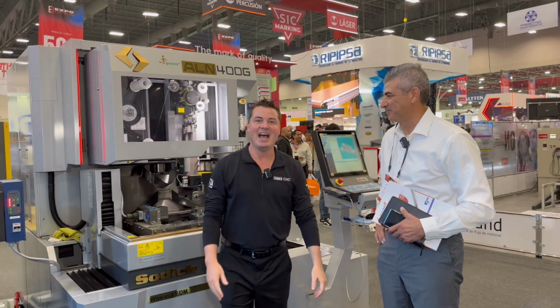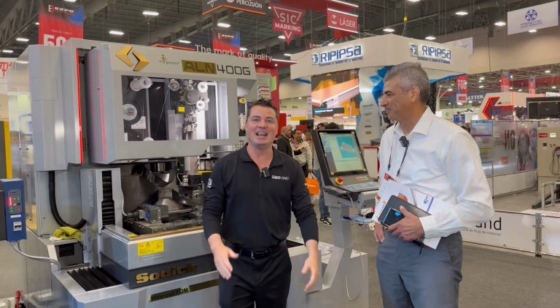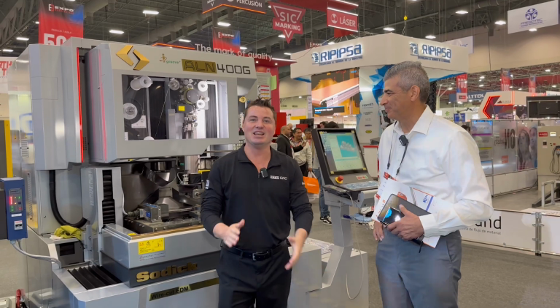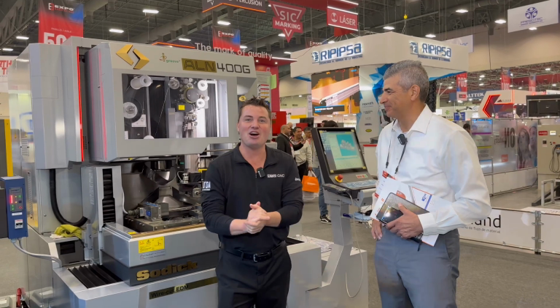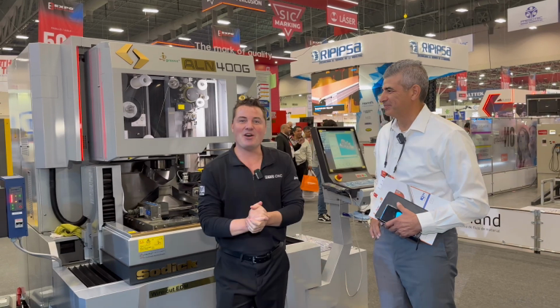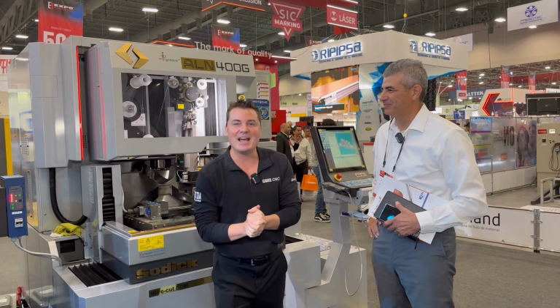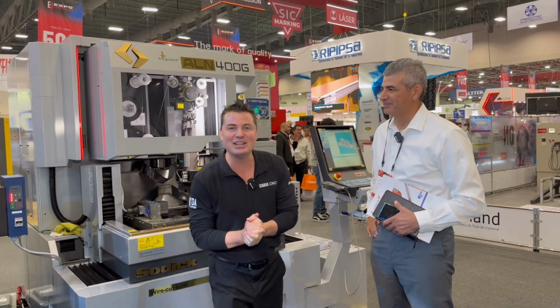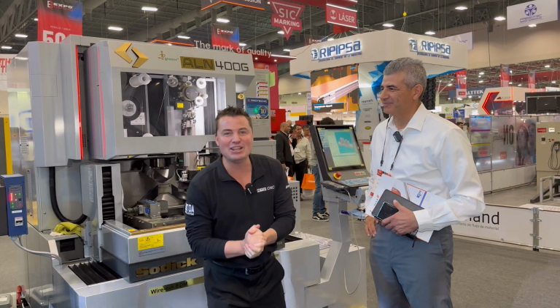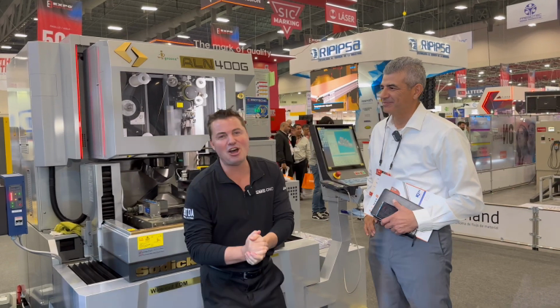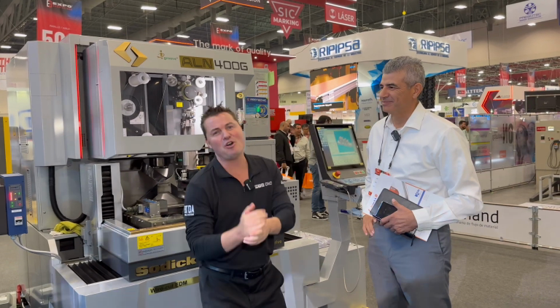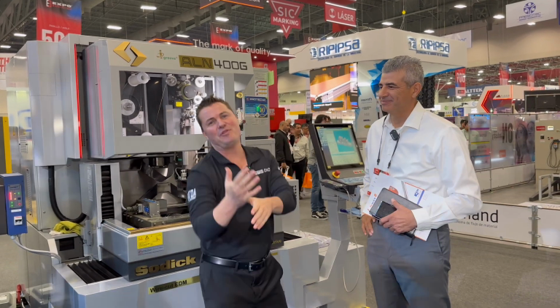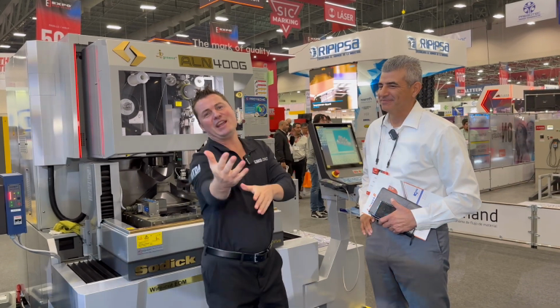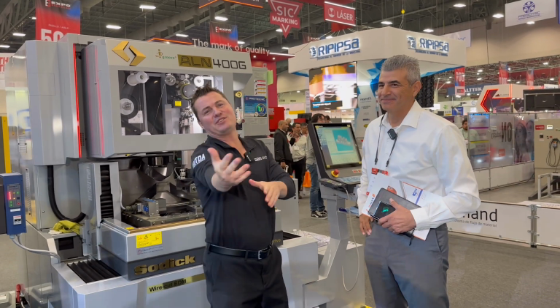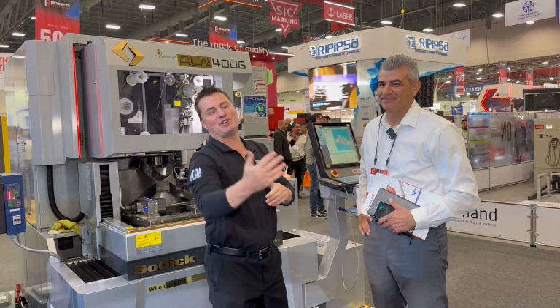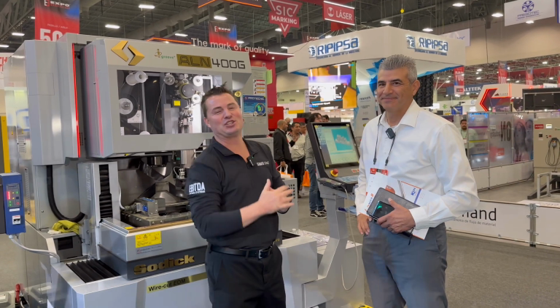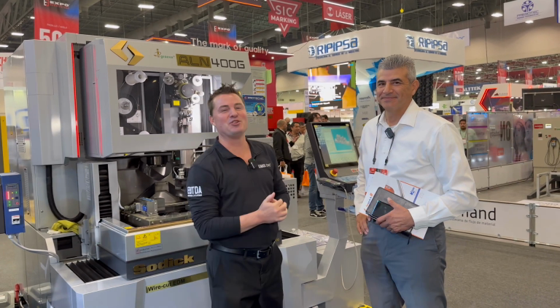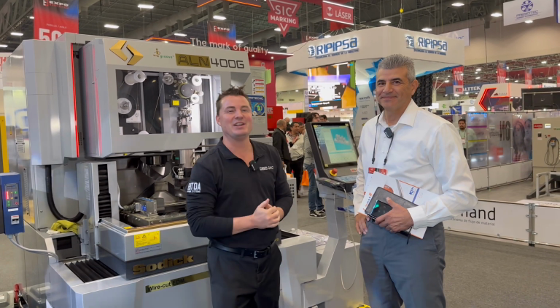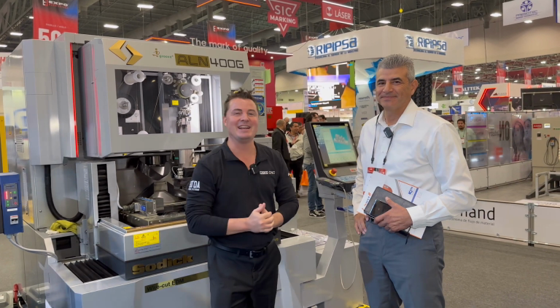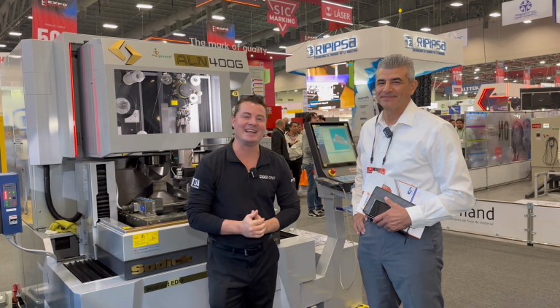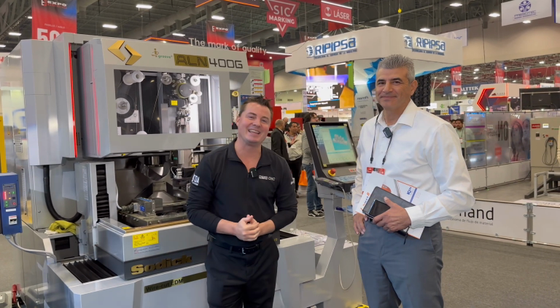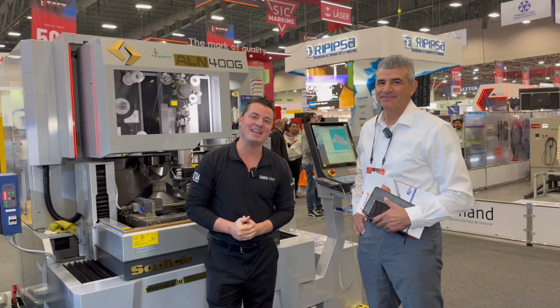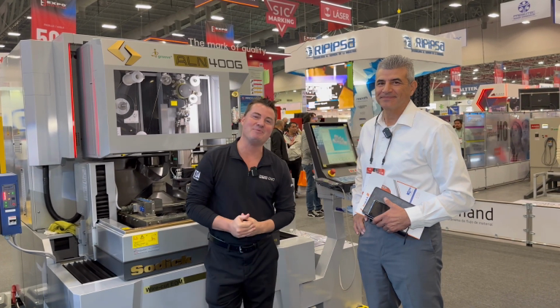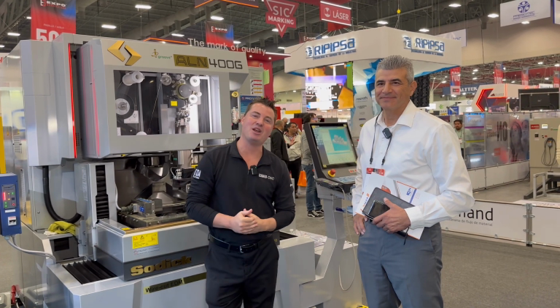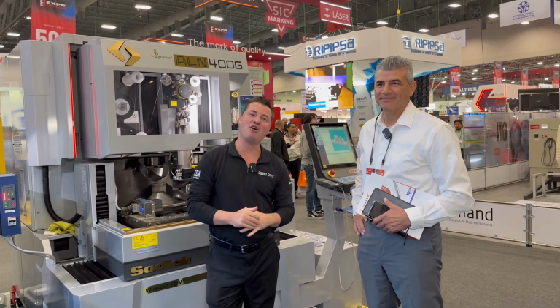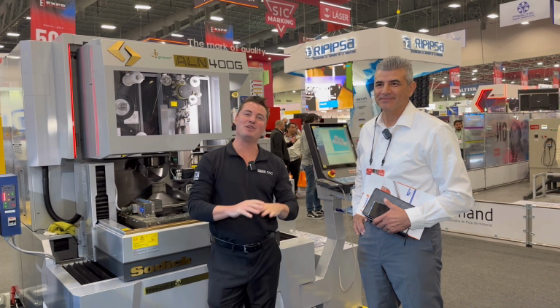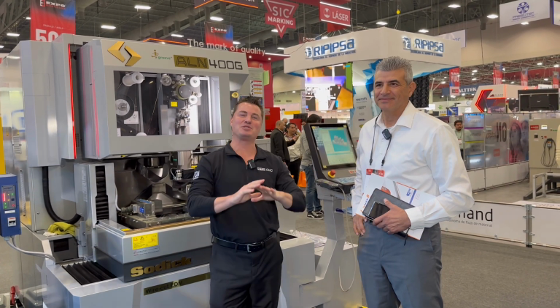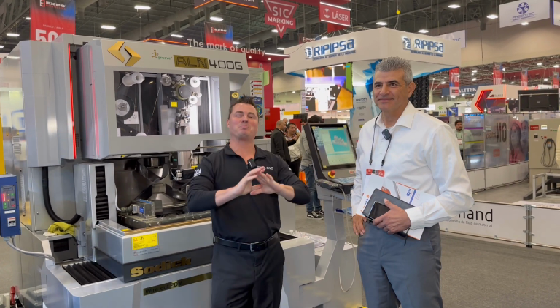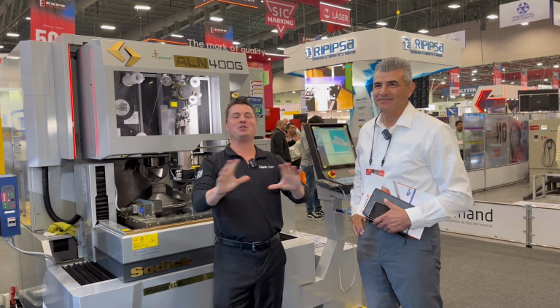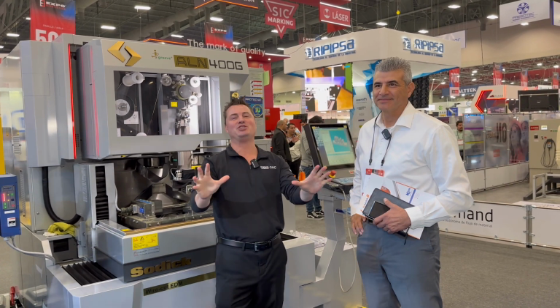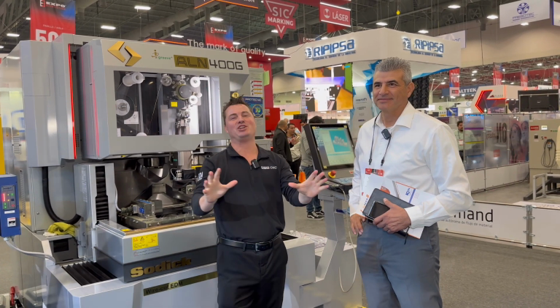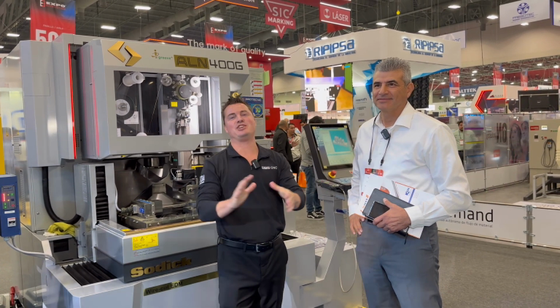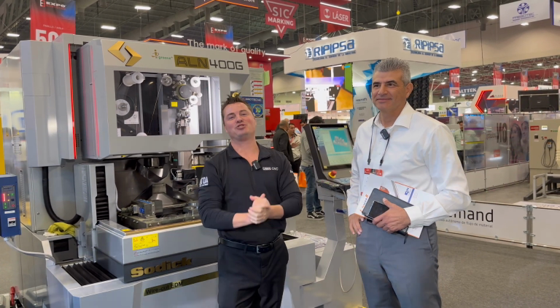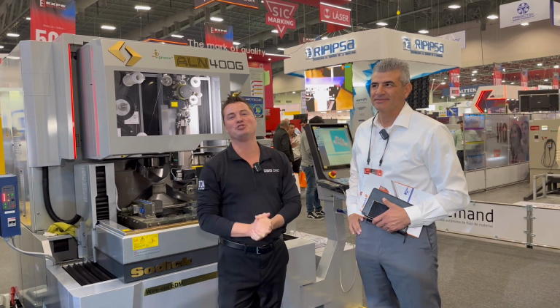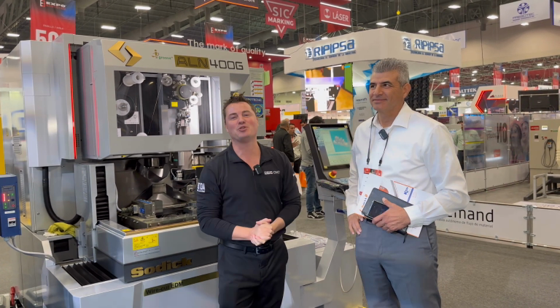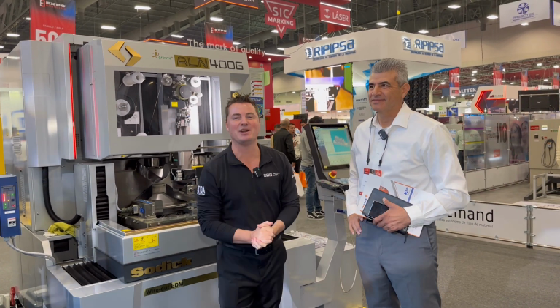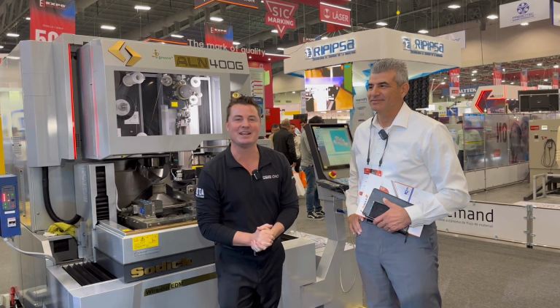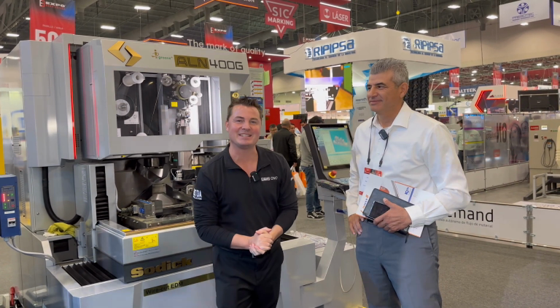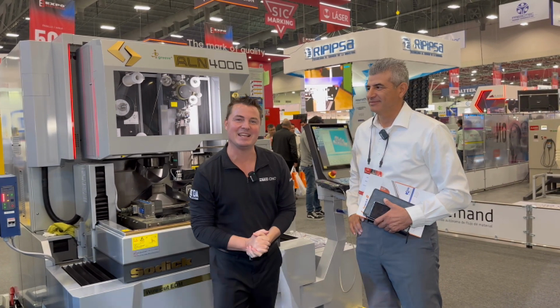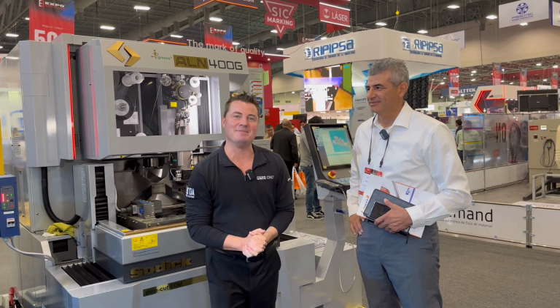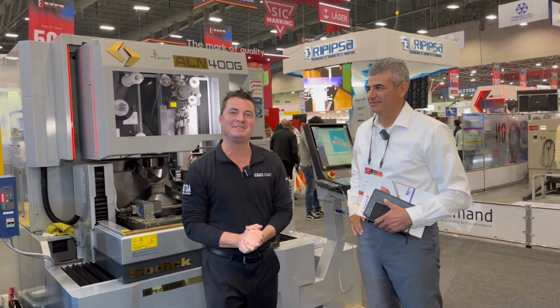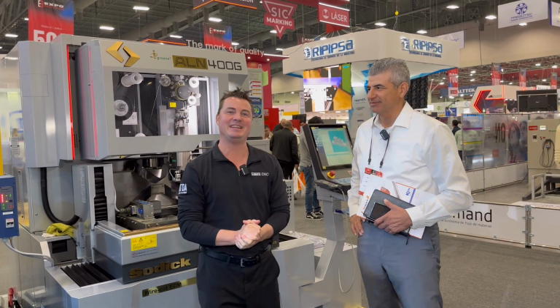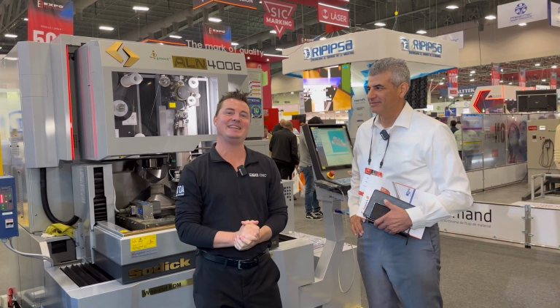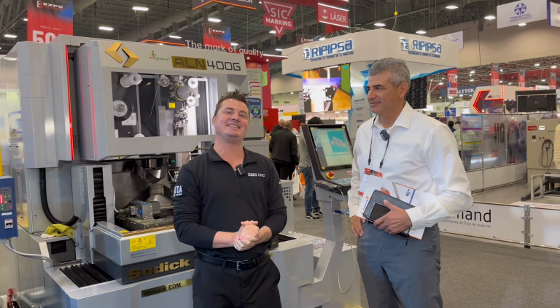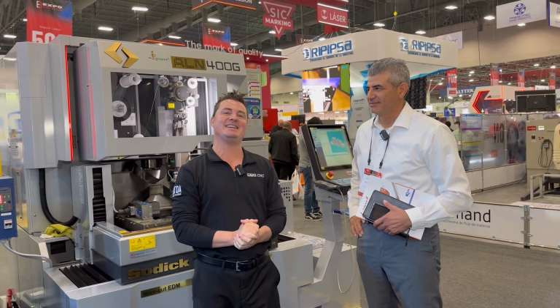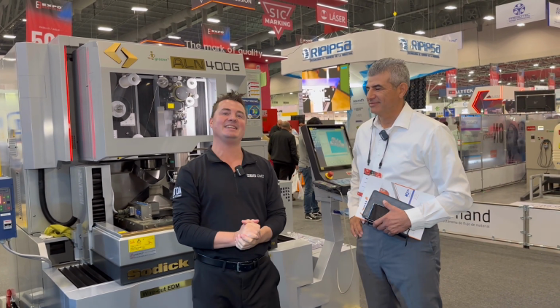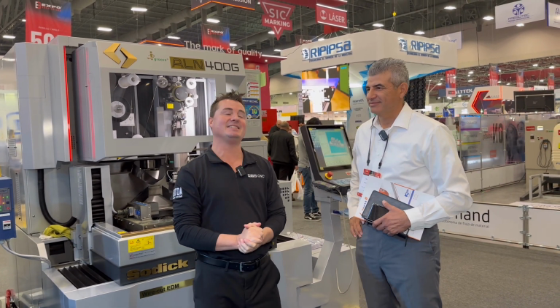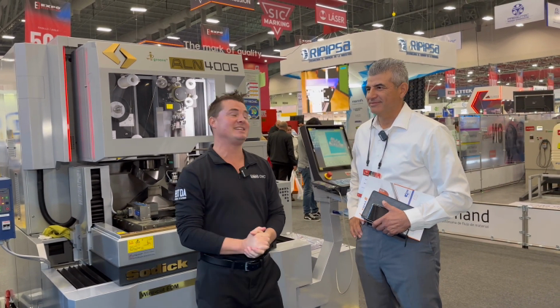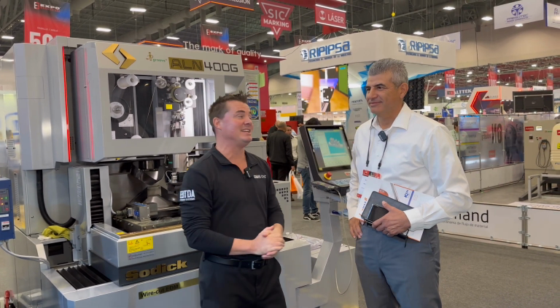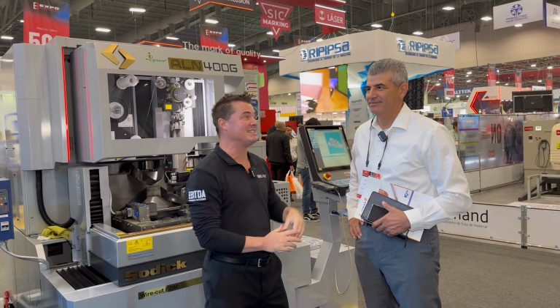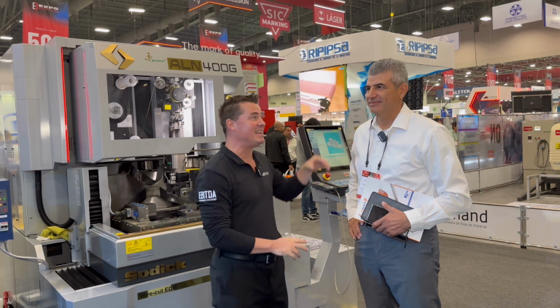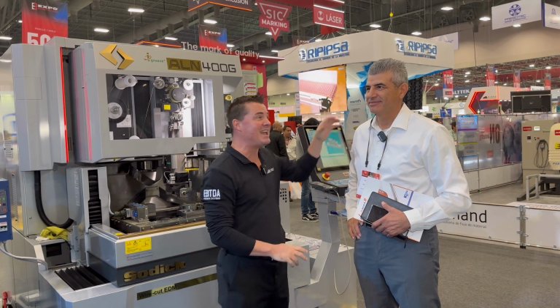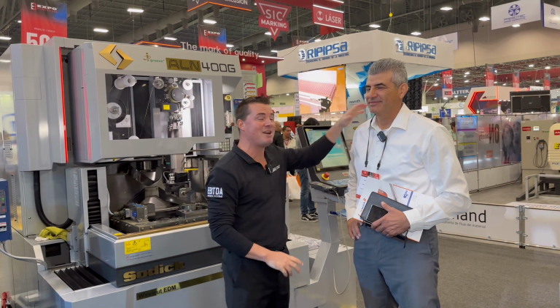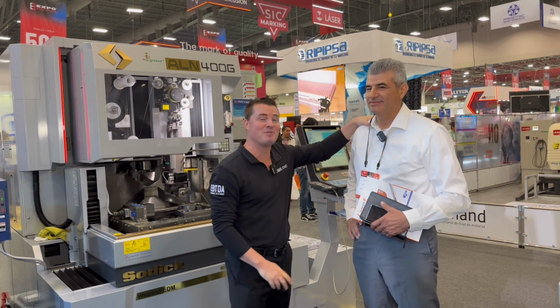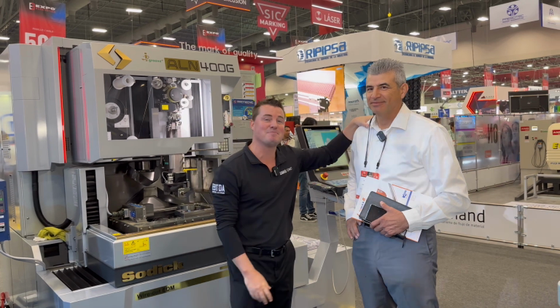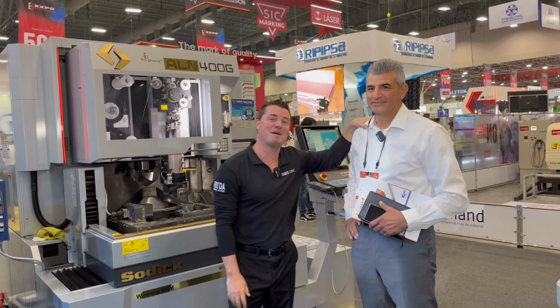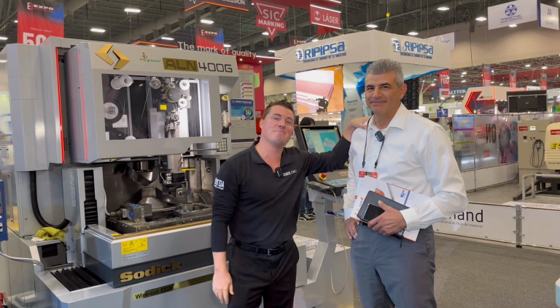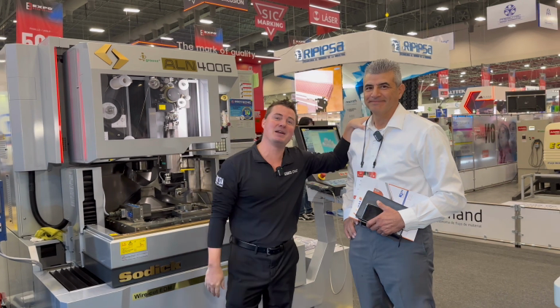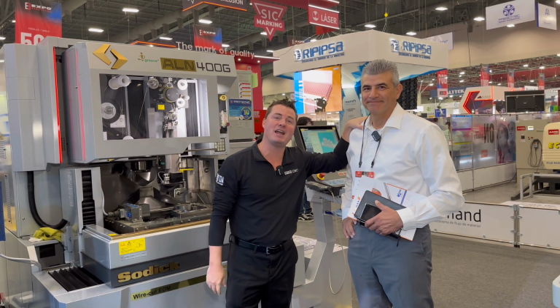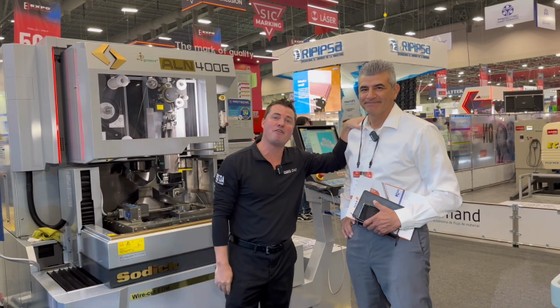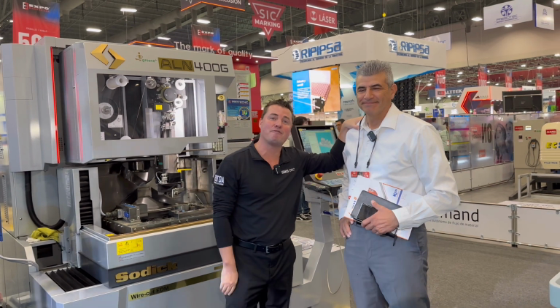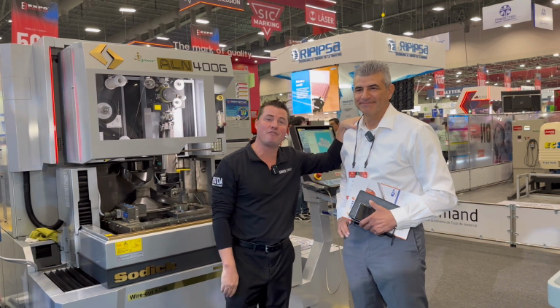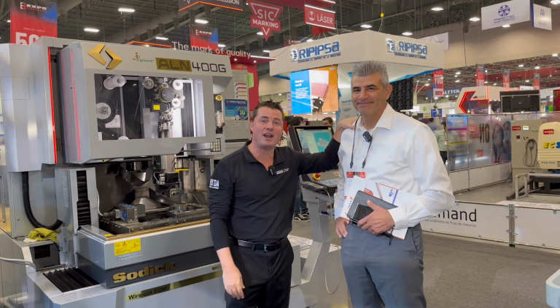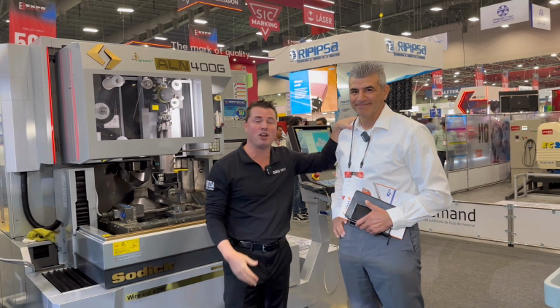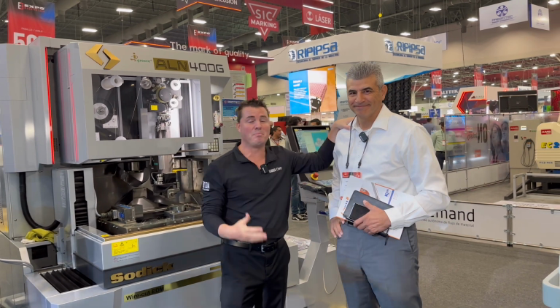Hello! Thanks for tuning in again. We always appreciate you joining us at MTD-CNC. Today I'm with my buddy Alfredo.